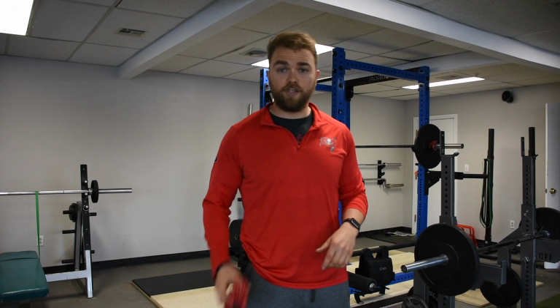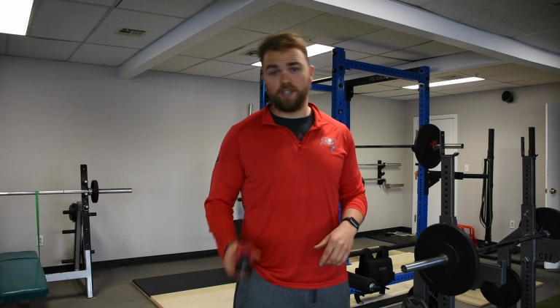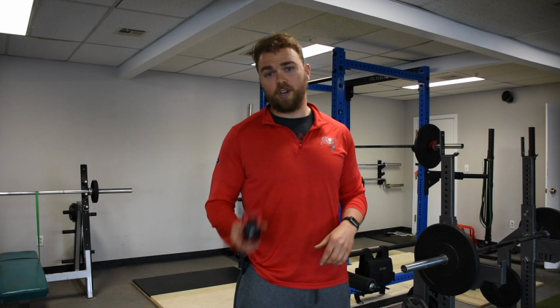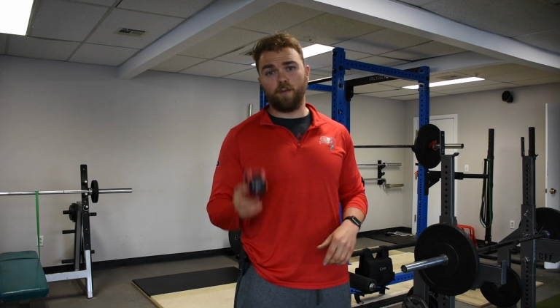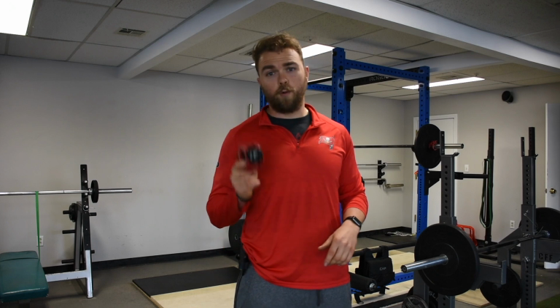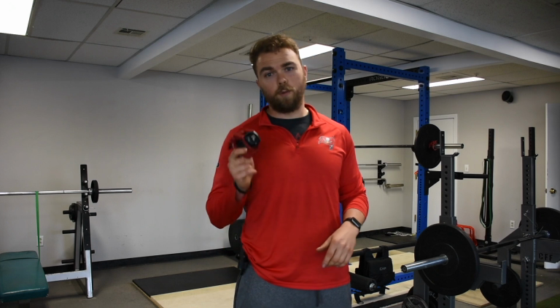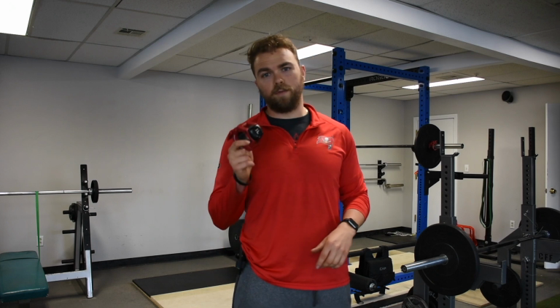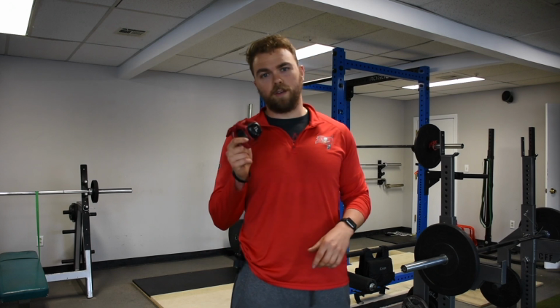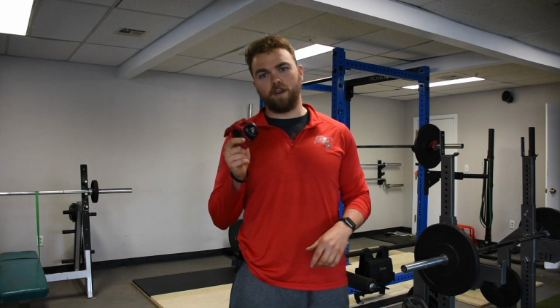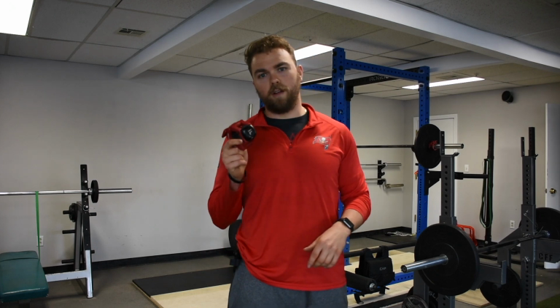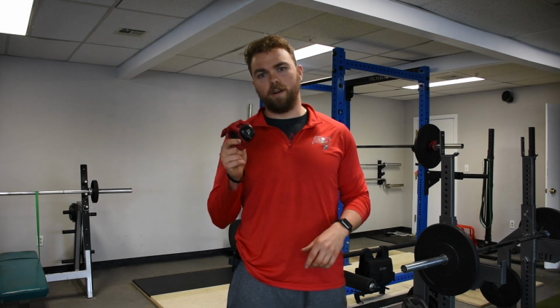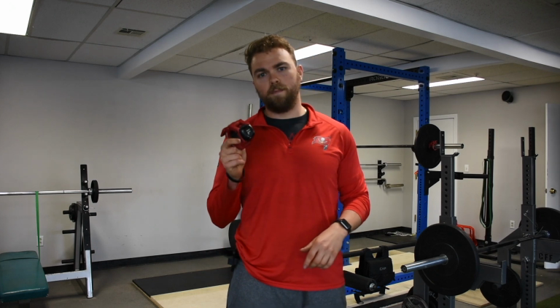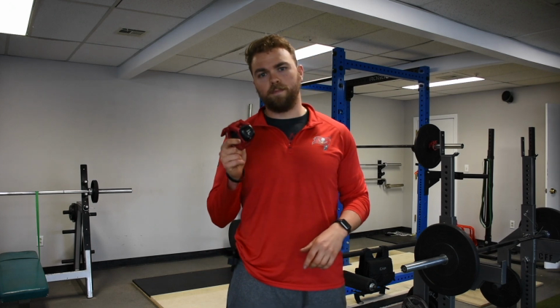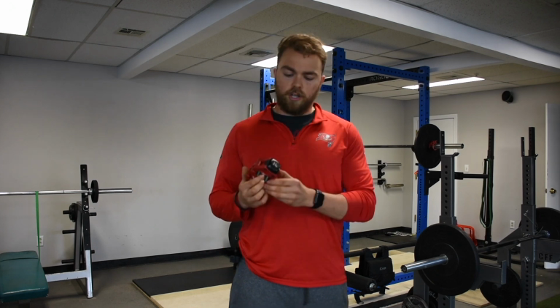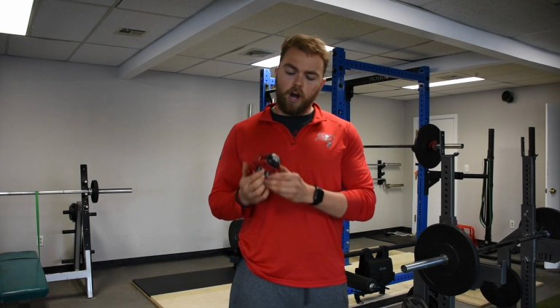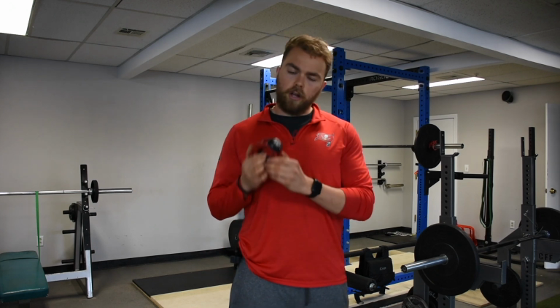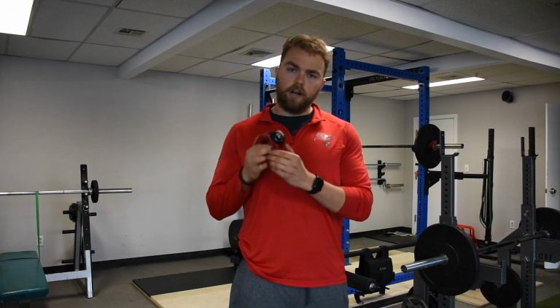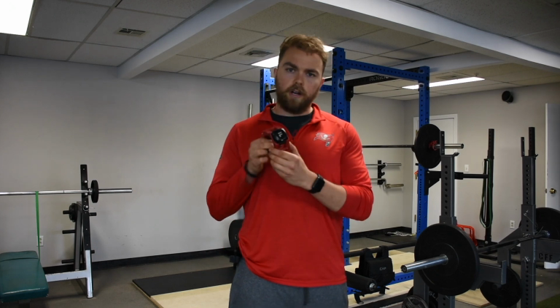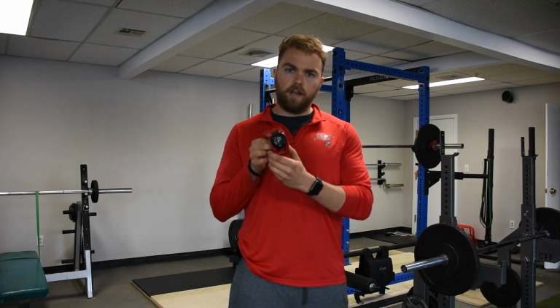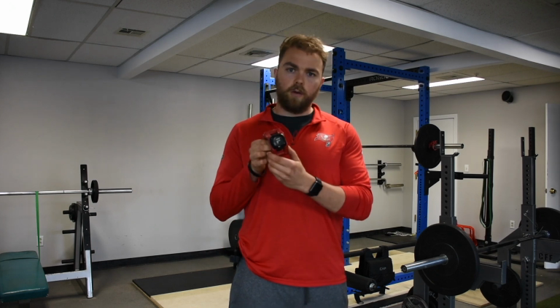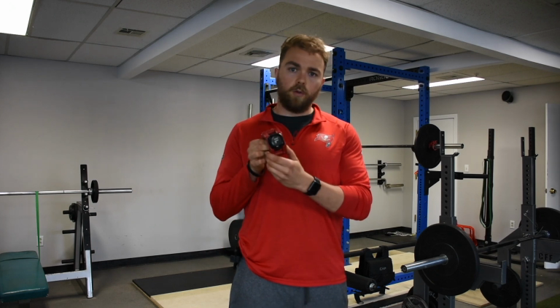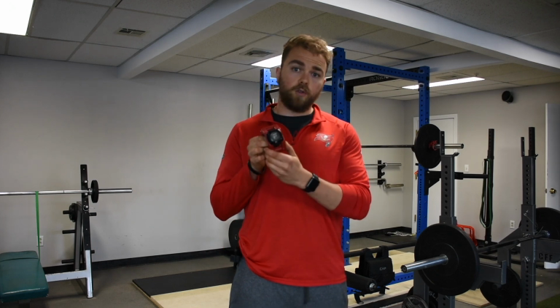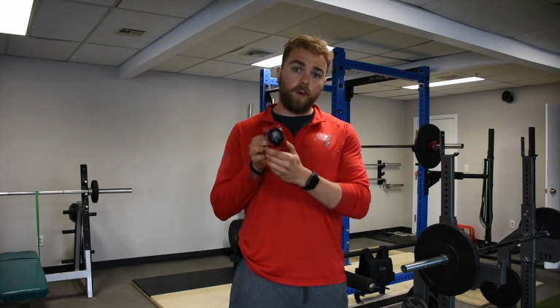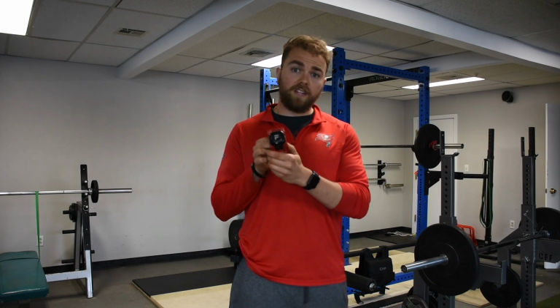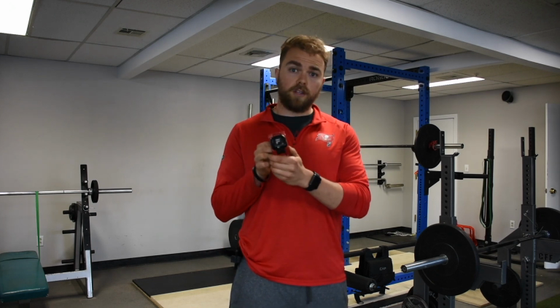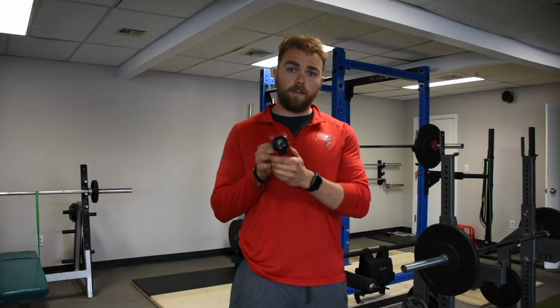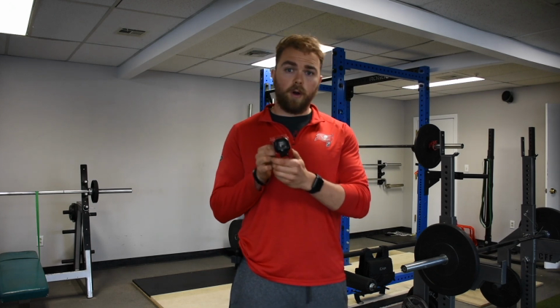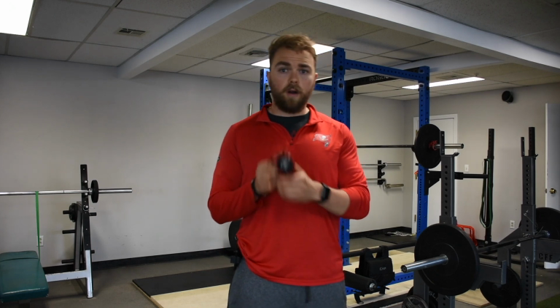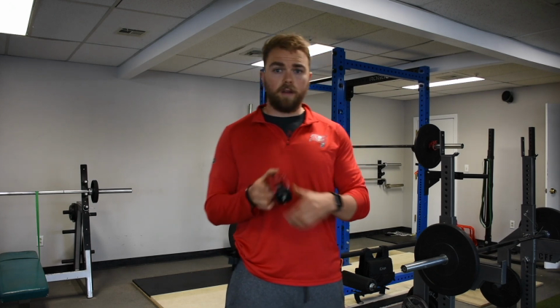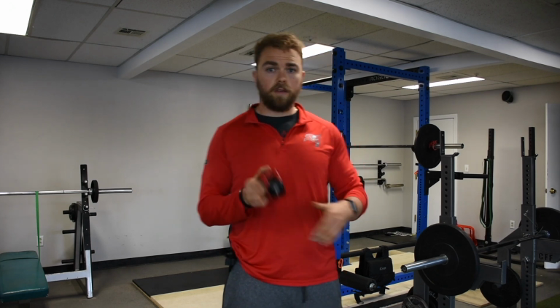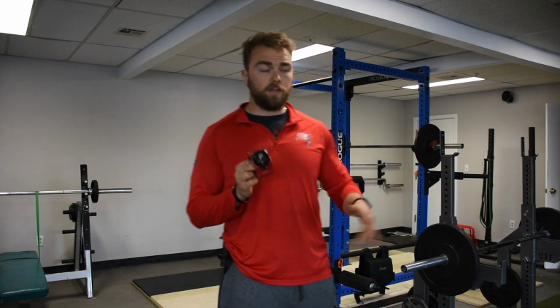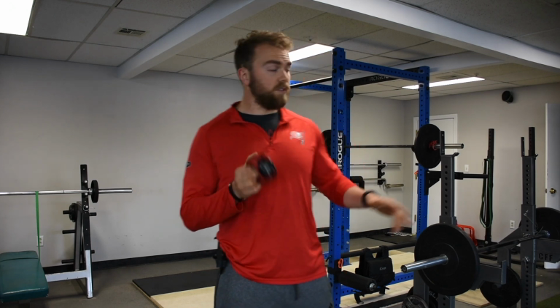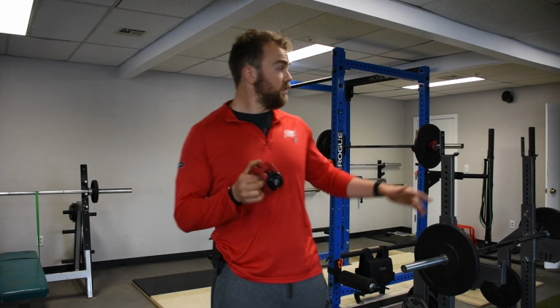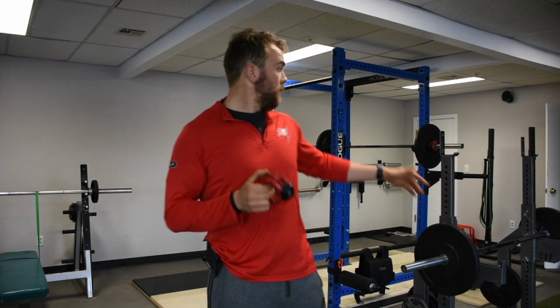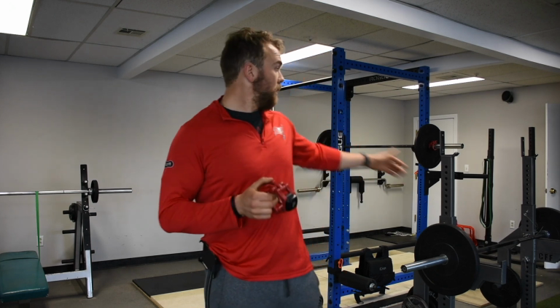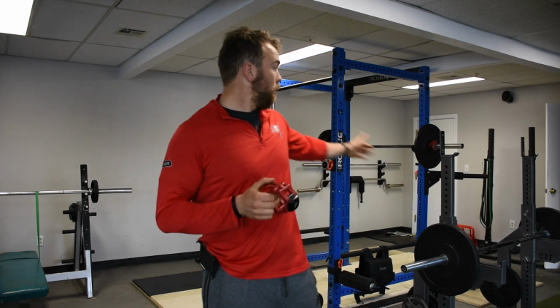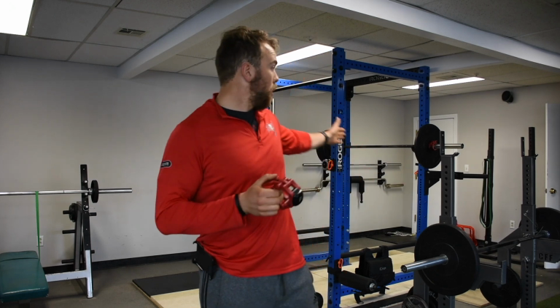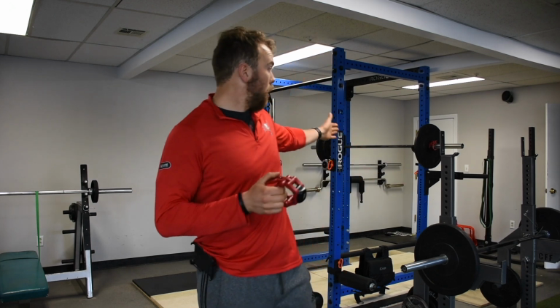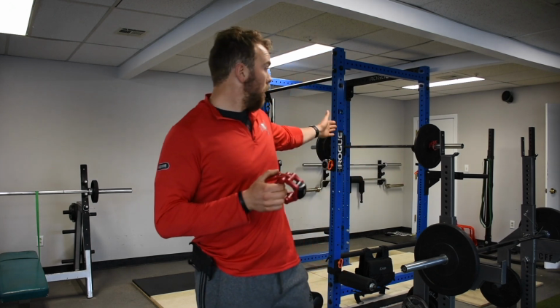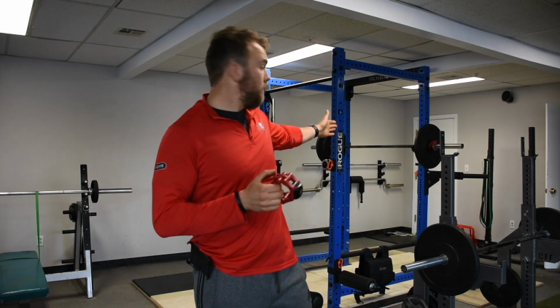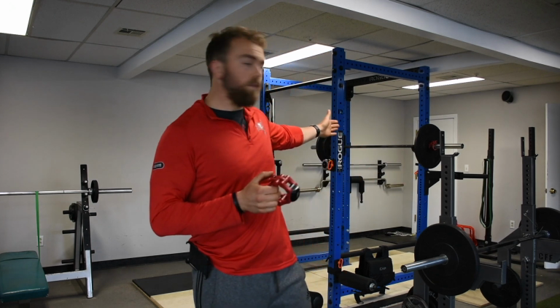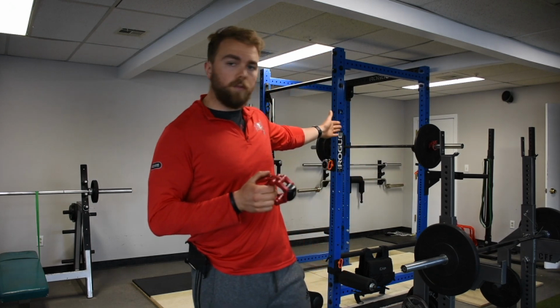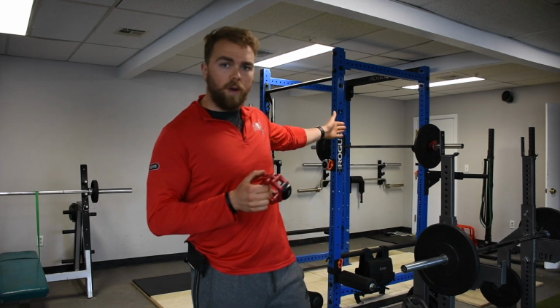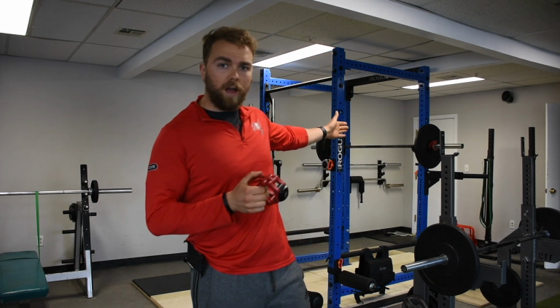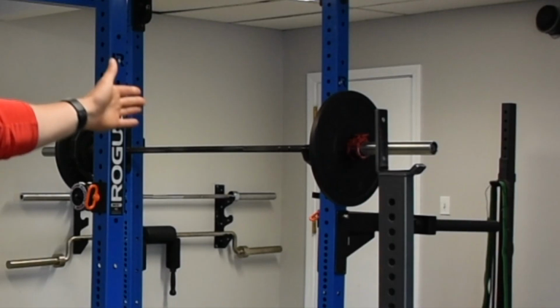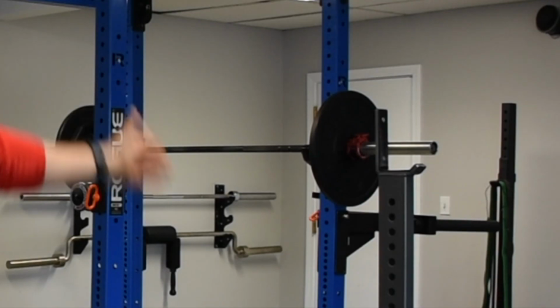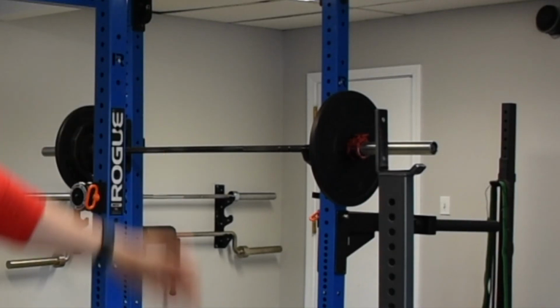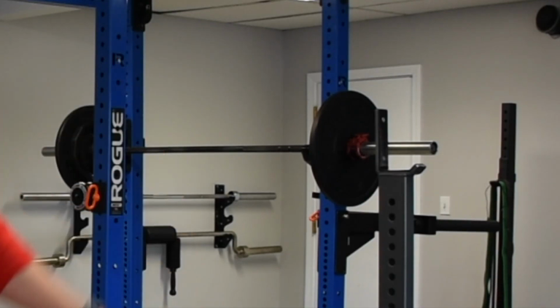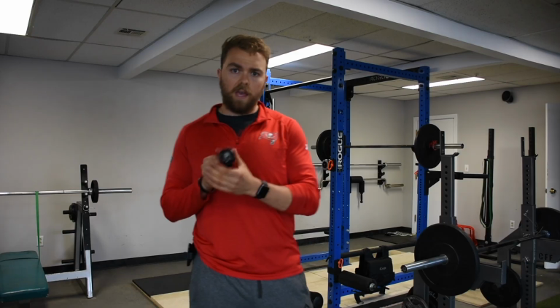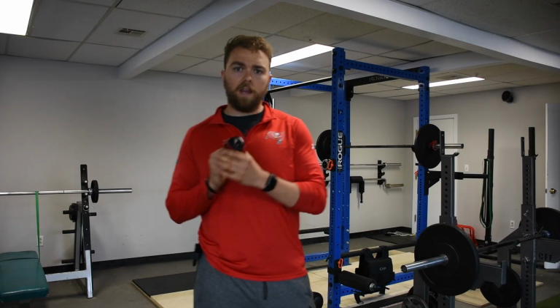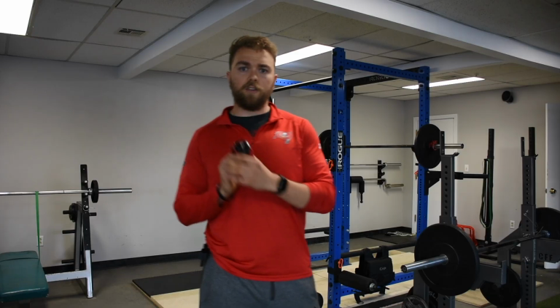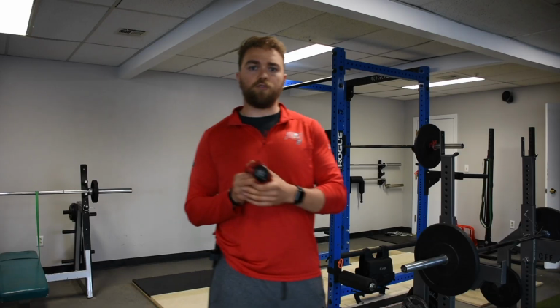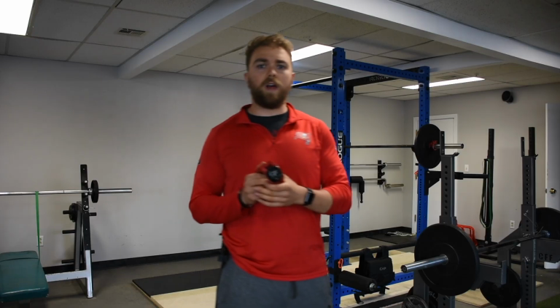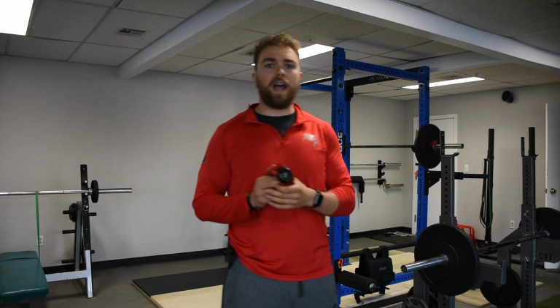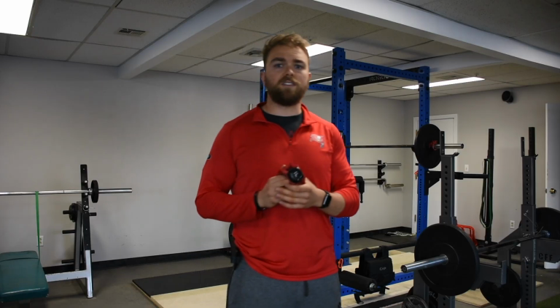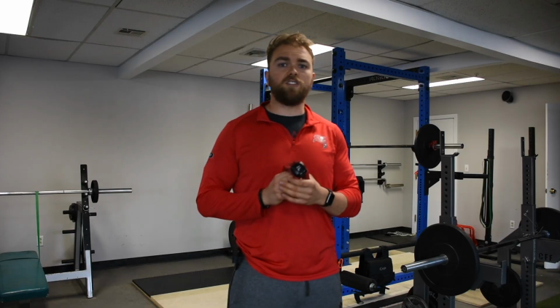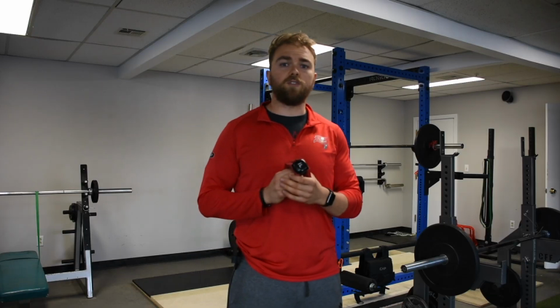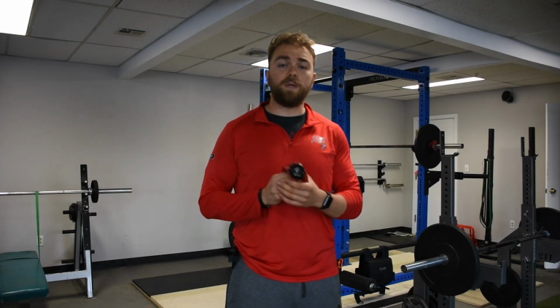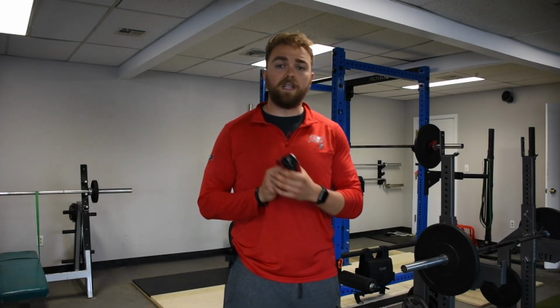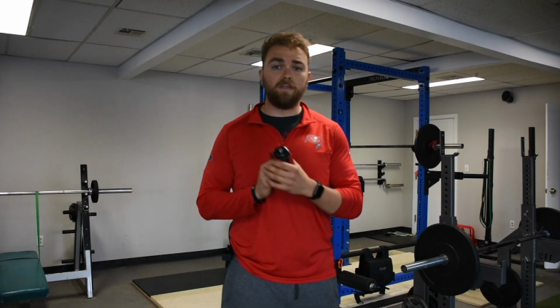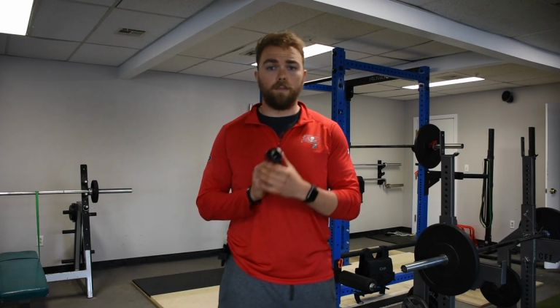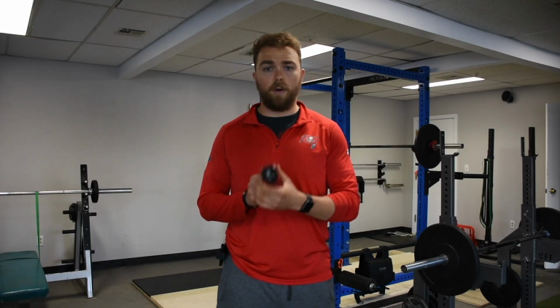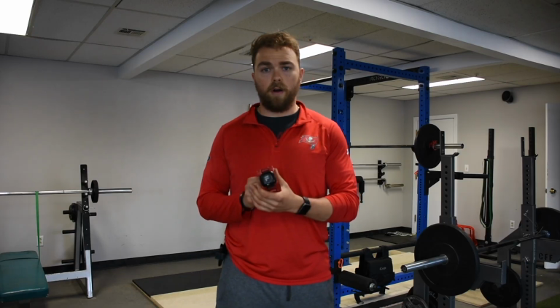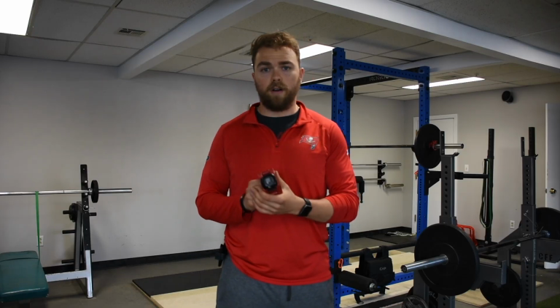We just got our form lifting collar. This collar holds the weights on the bar, as you can see by the other one on the rack right there, and it tracks the speed of the bar.